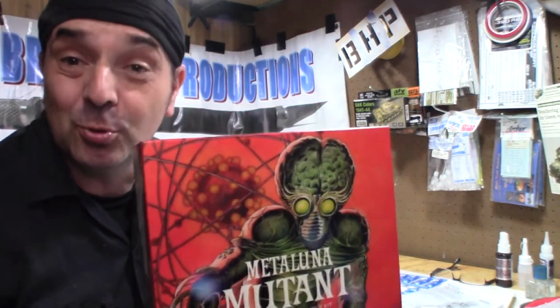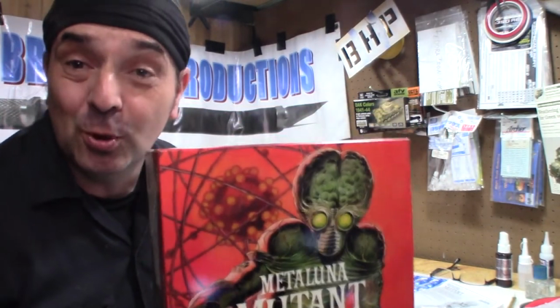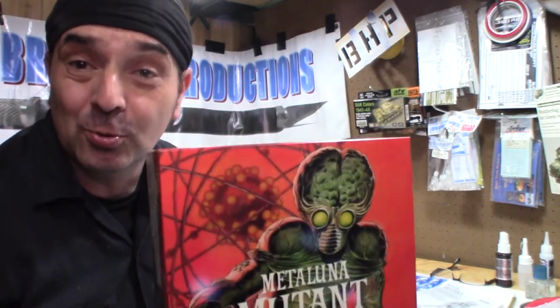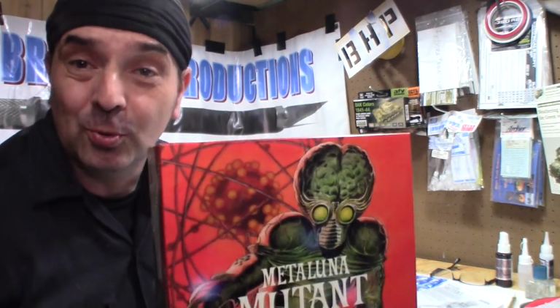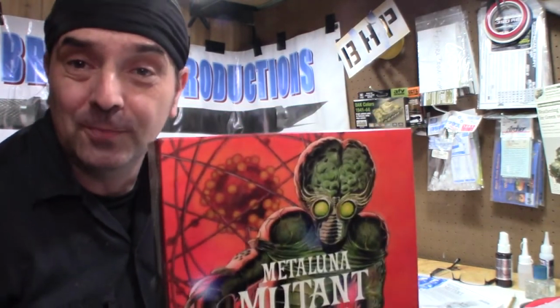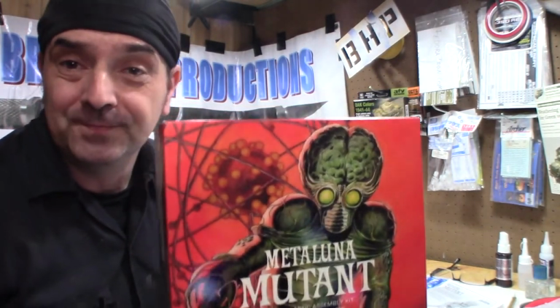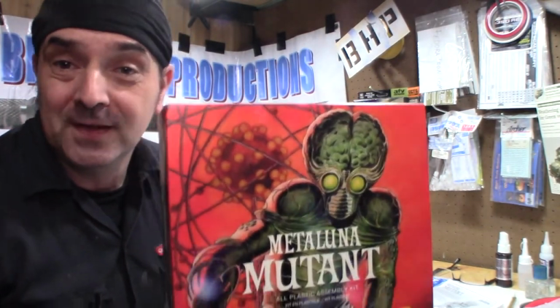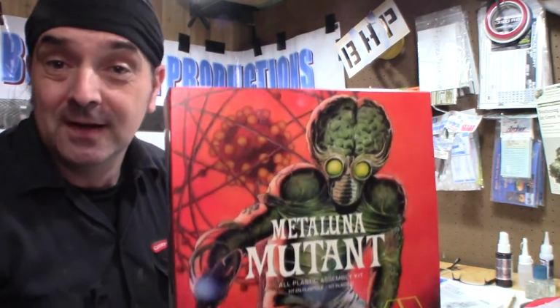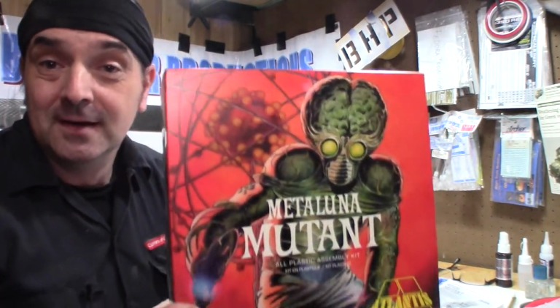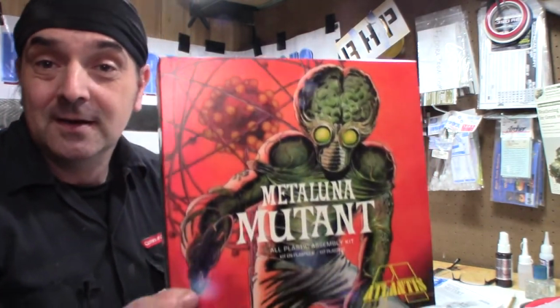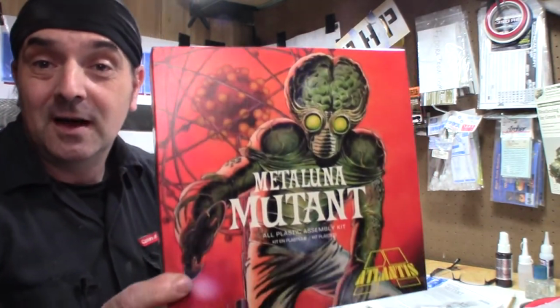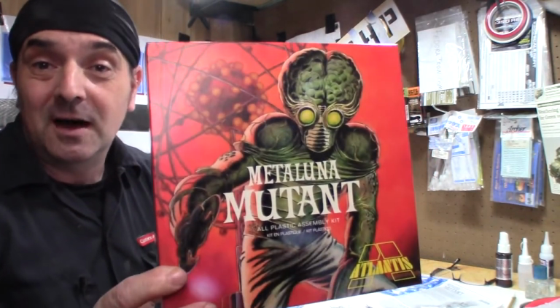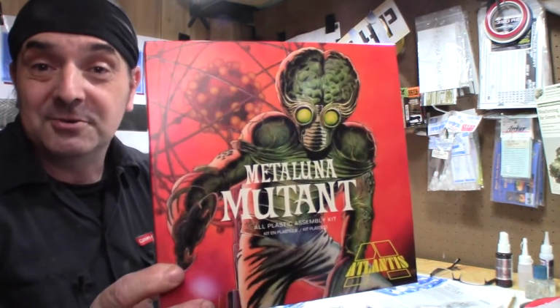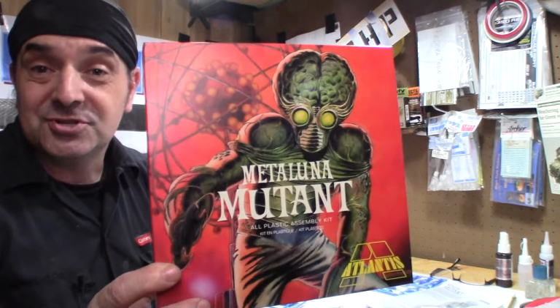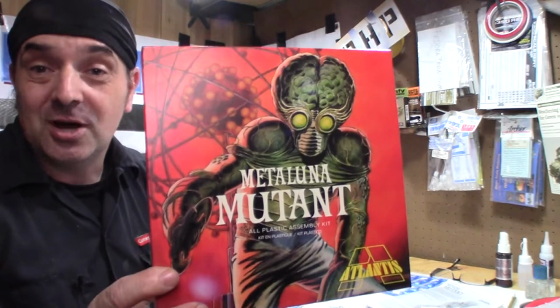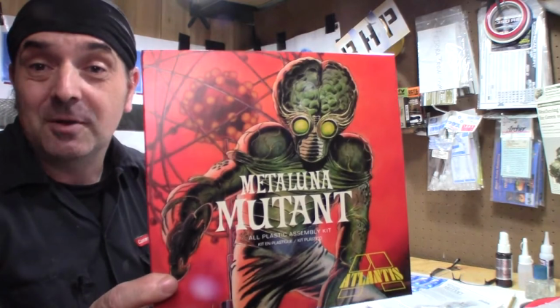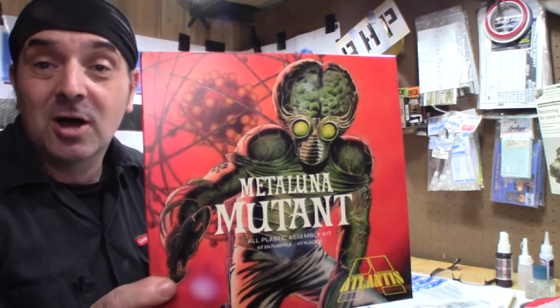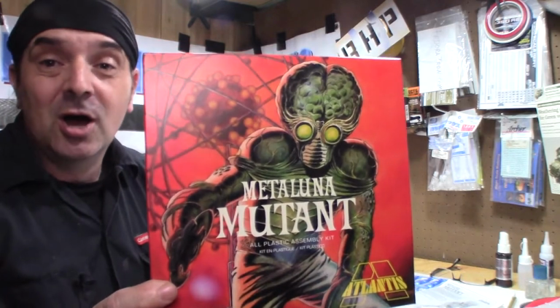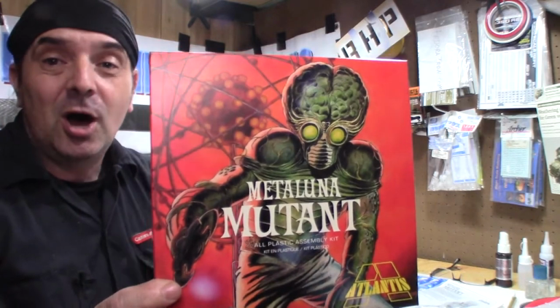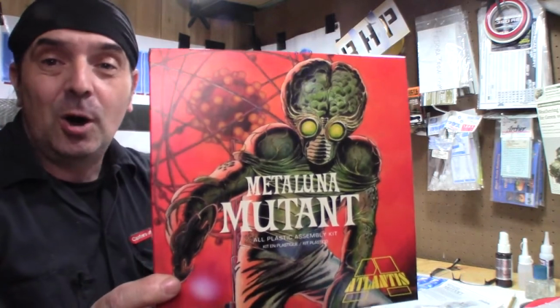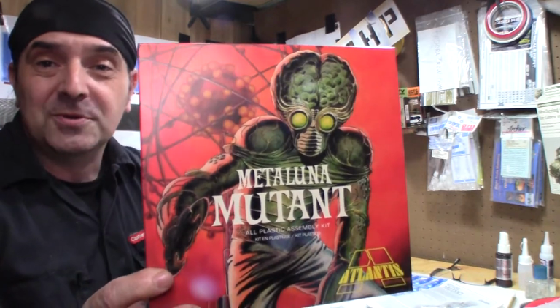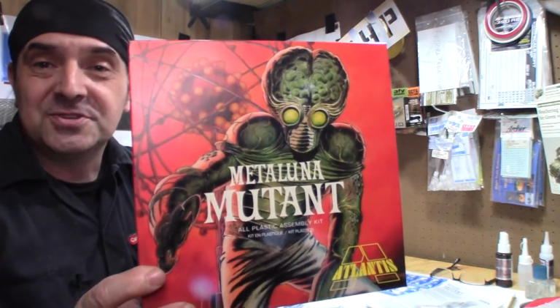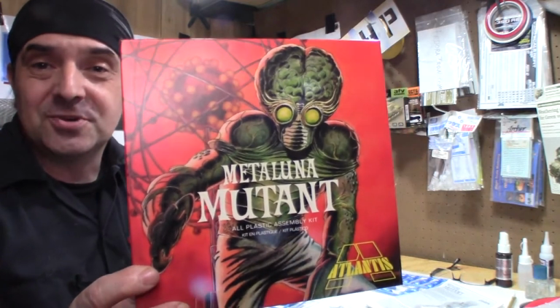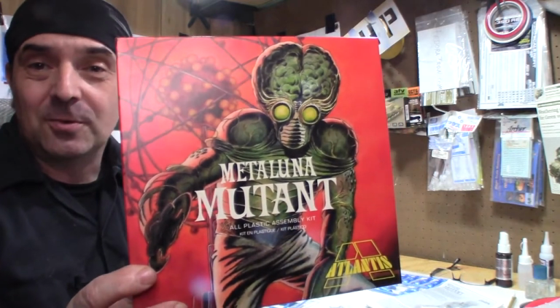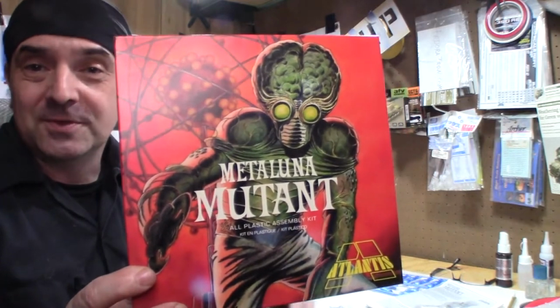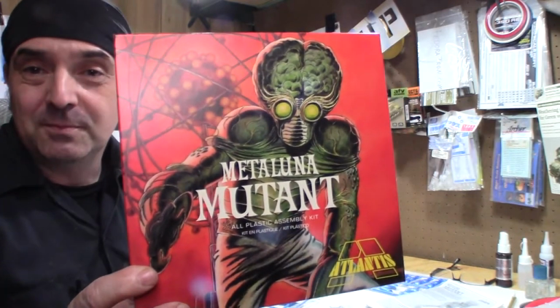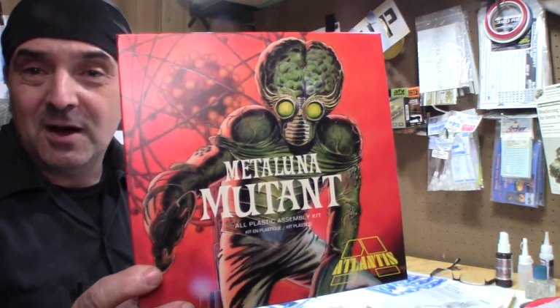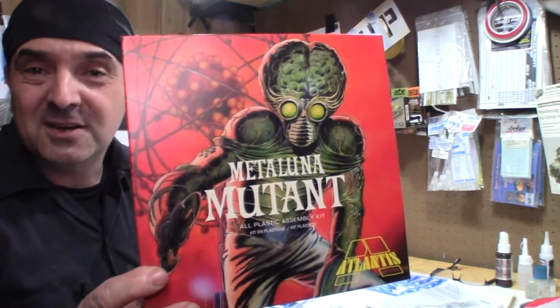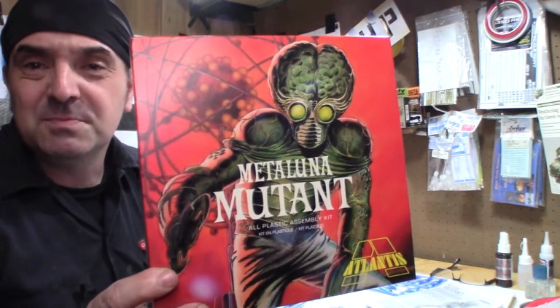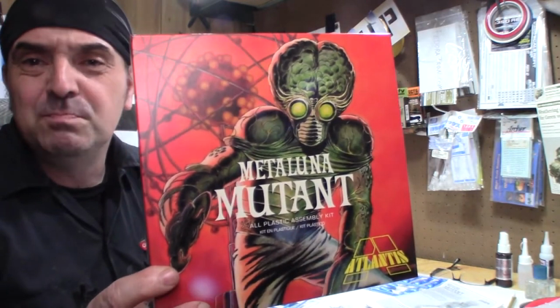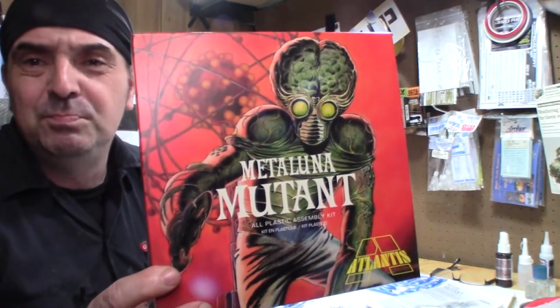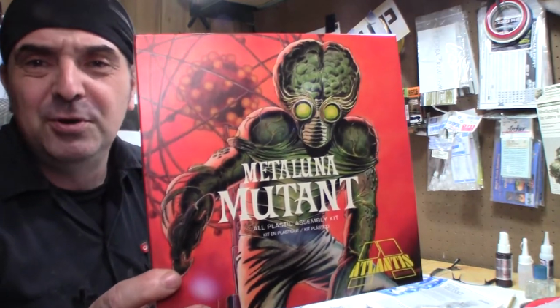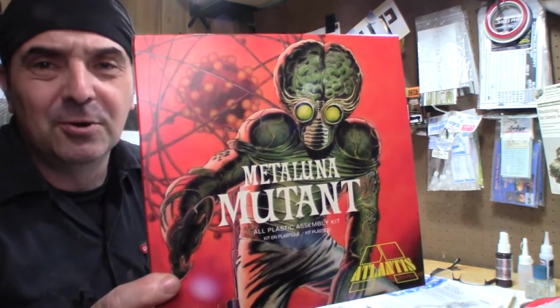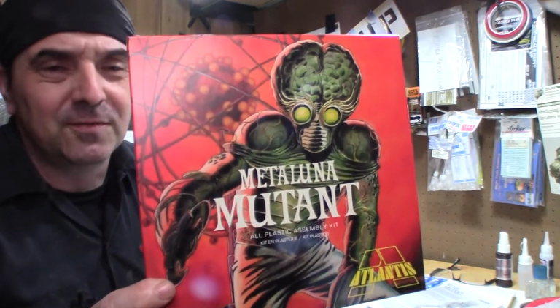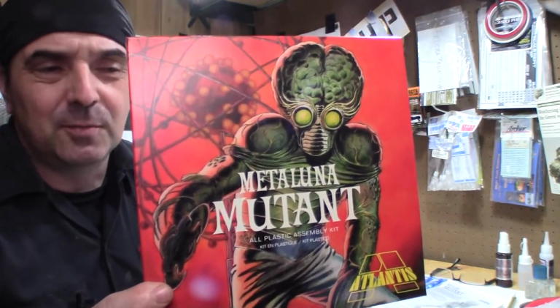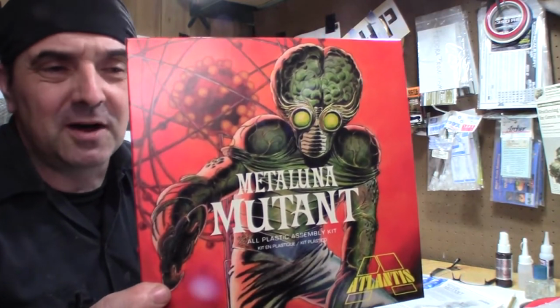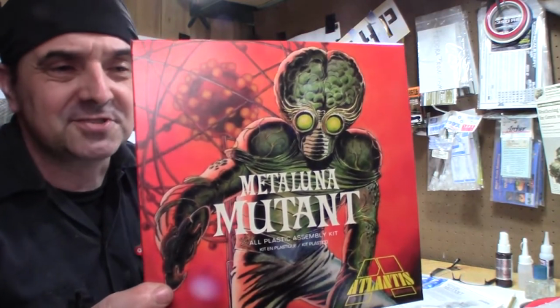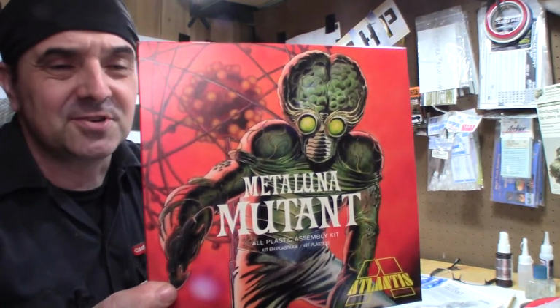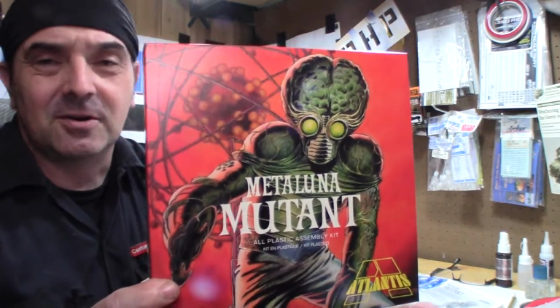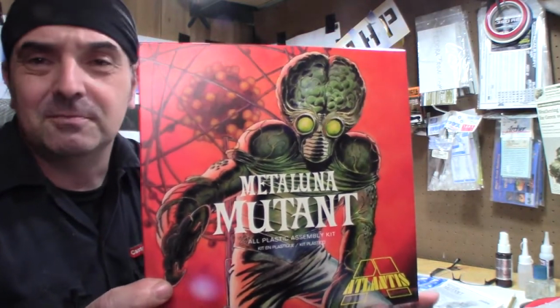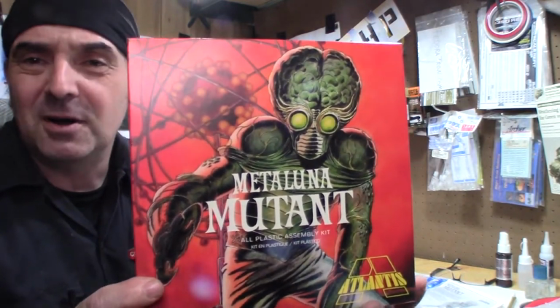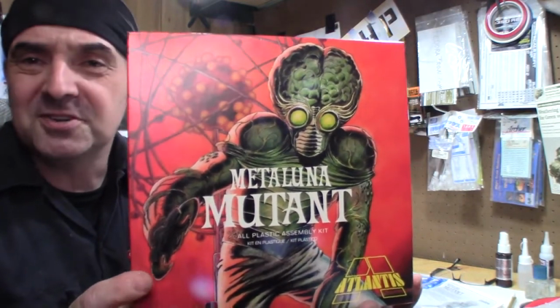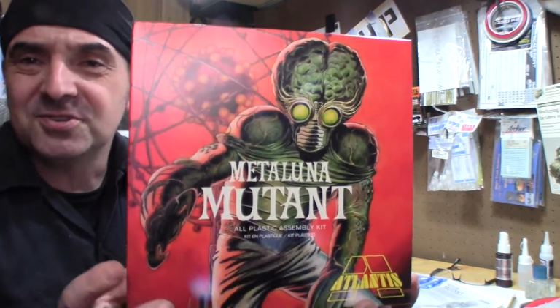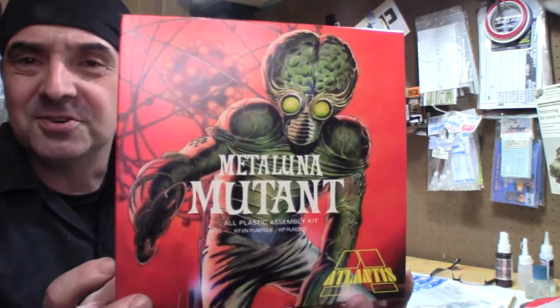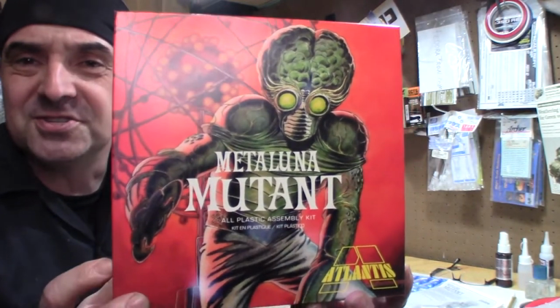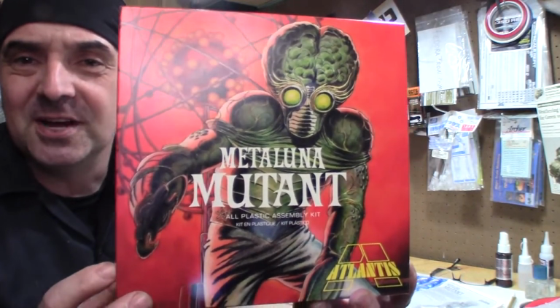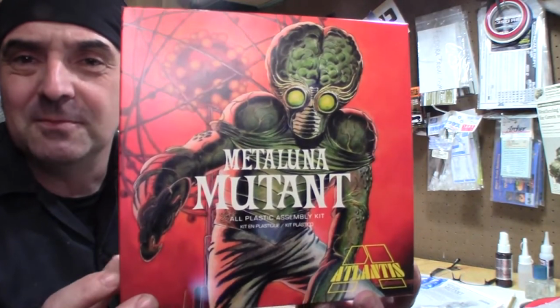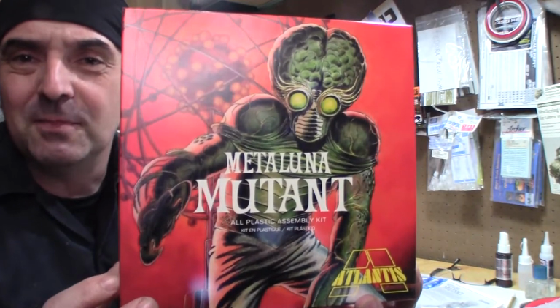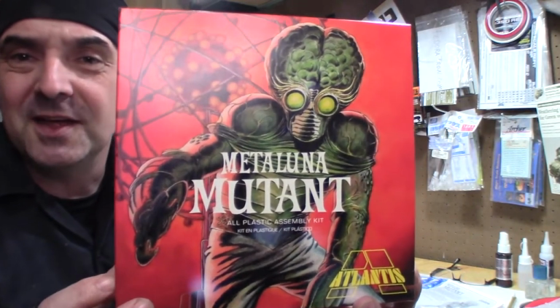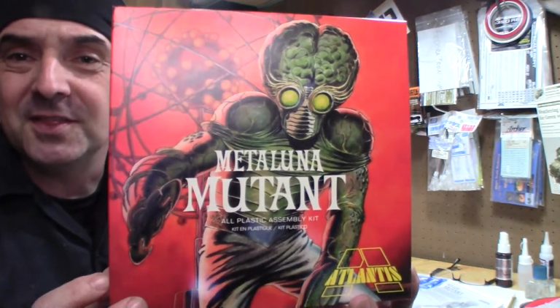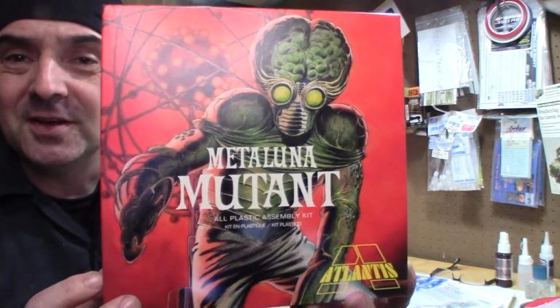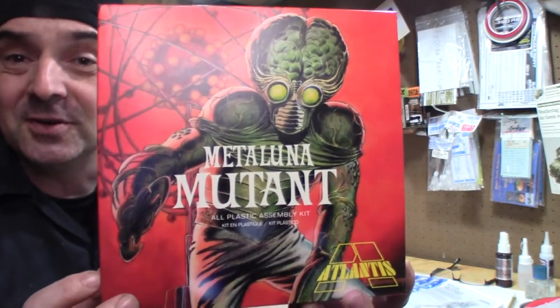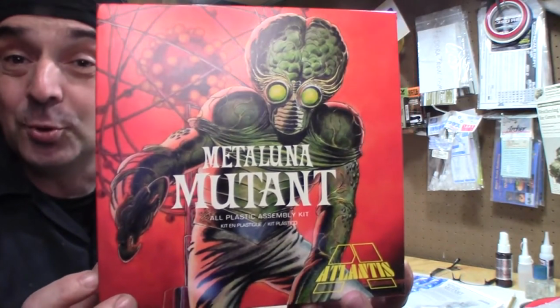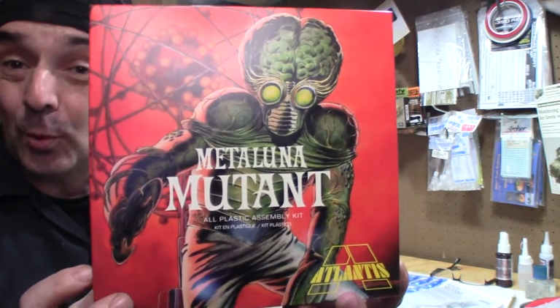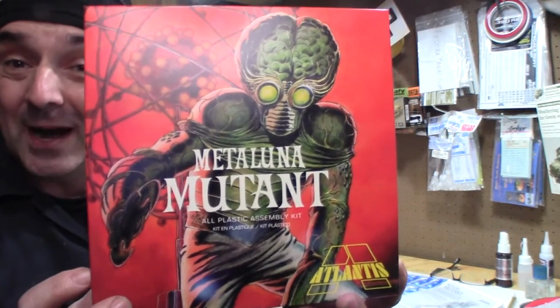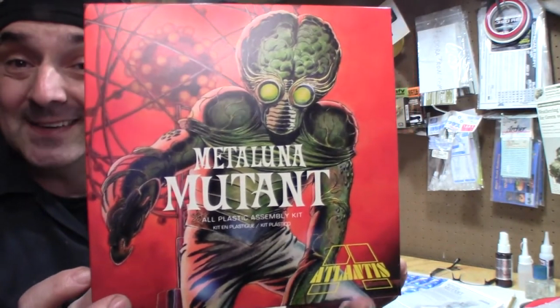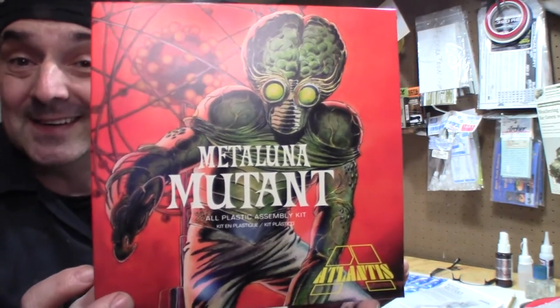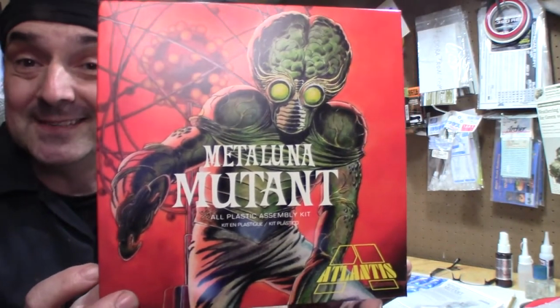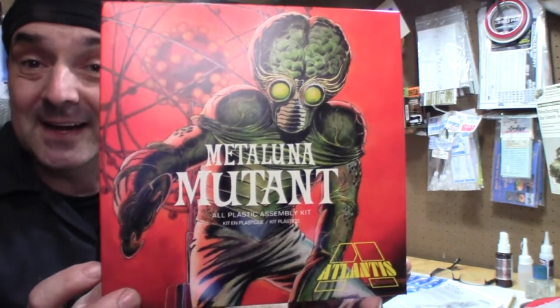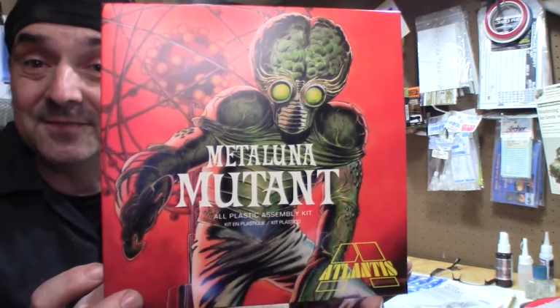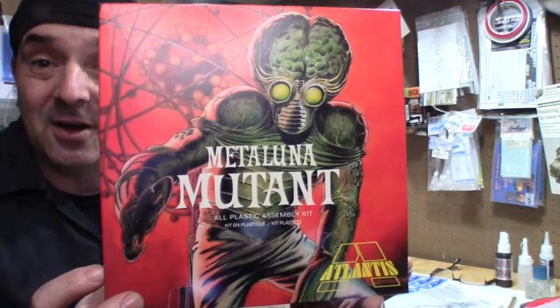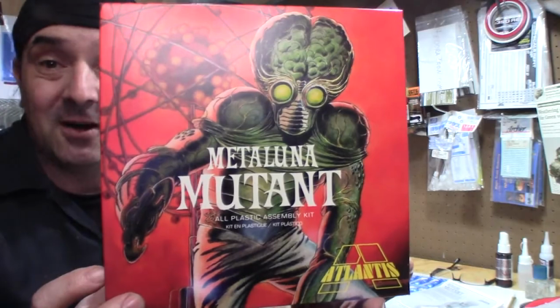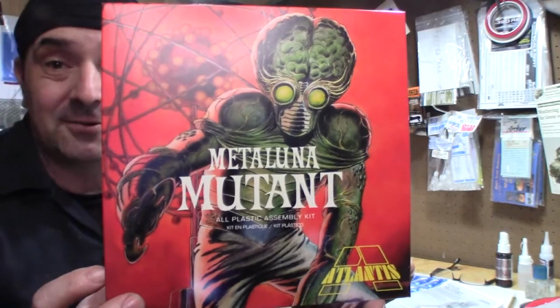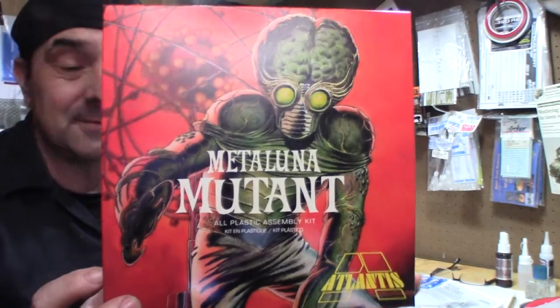Always start with the box — beautiful box art. The box art is done by the great Dave Cochran.